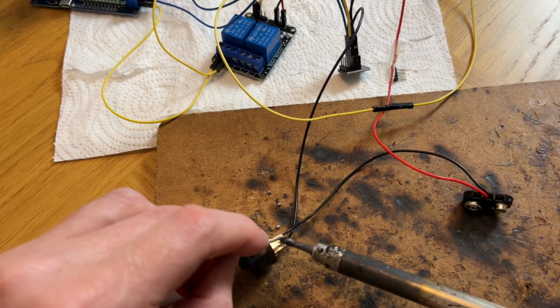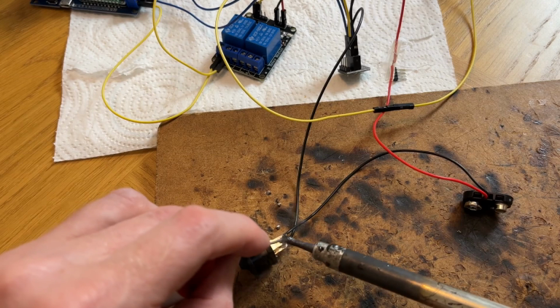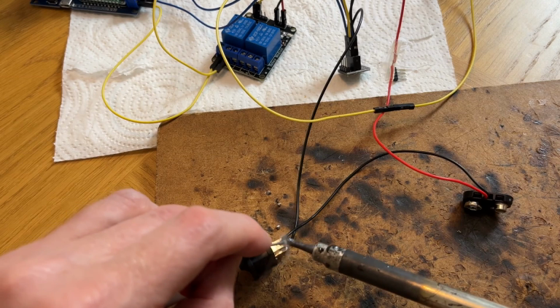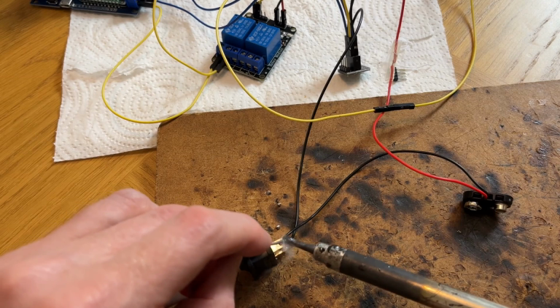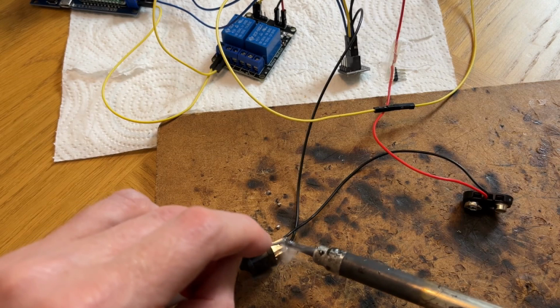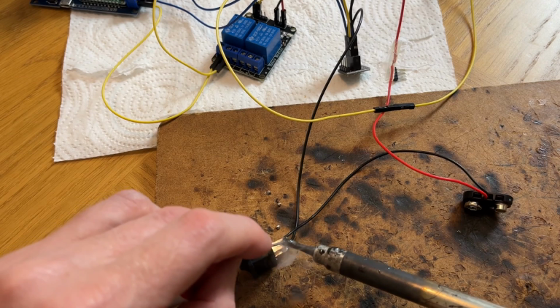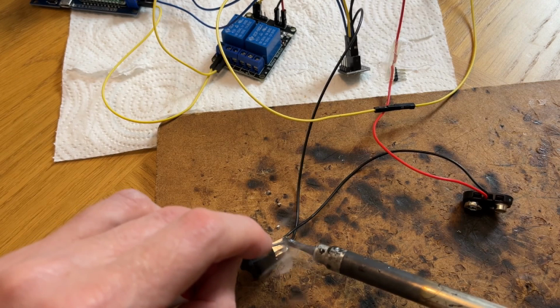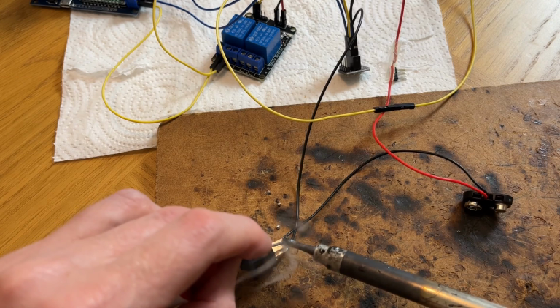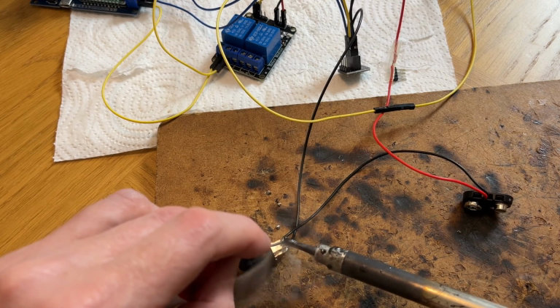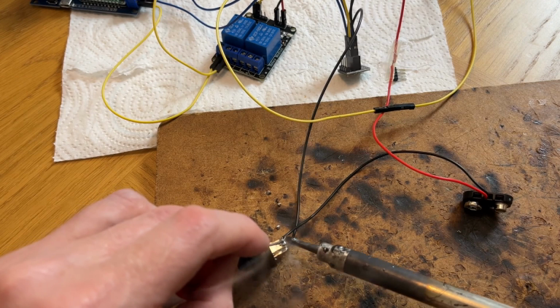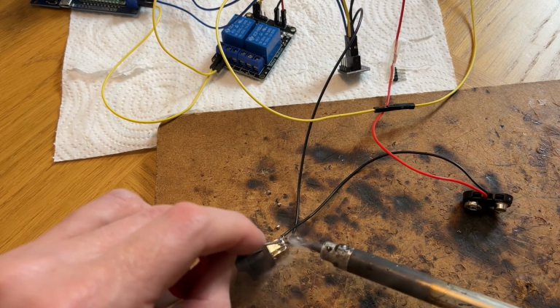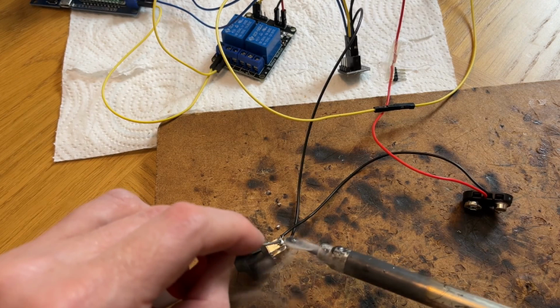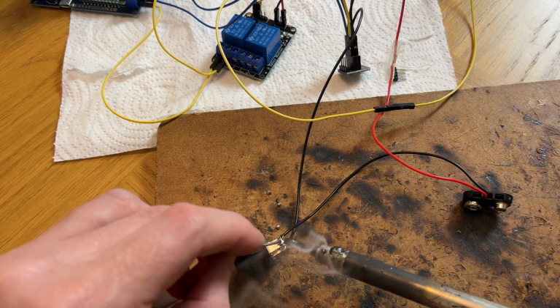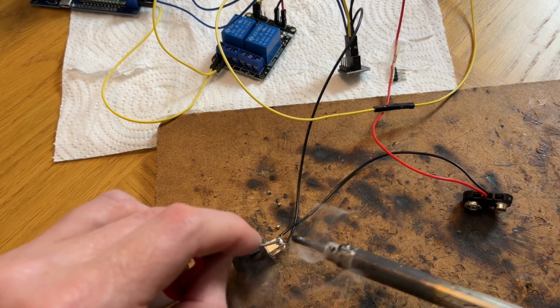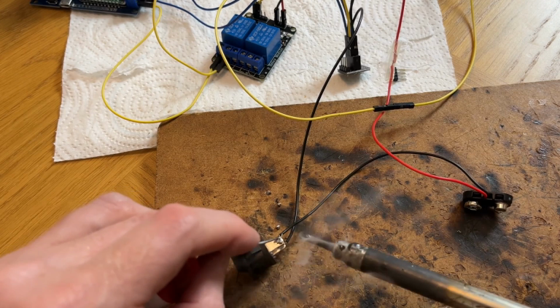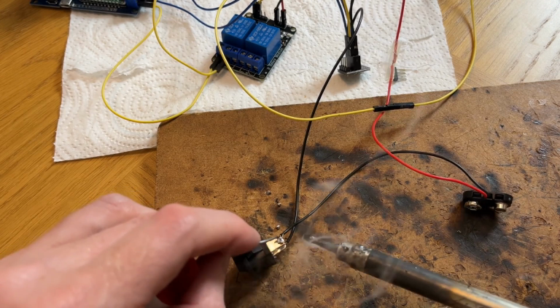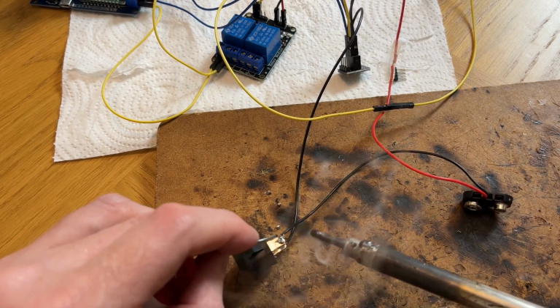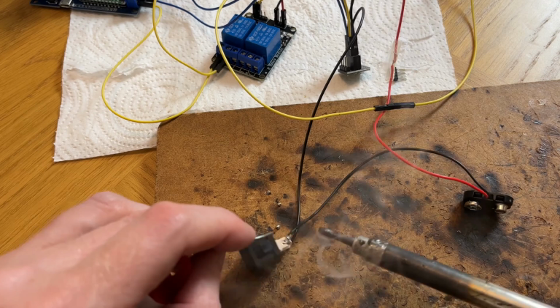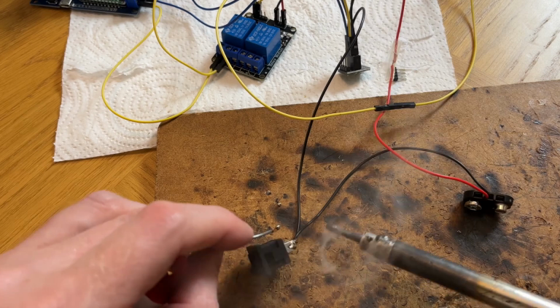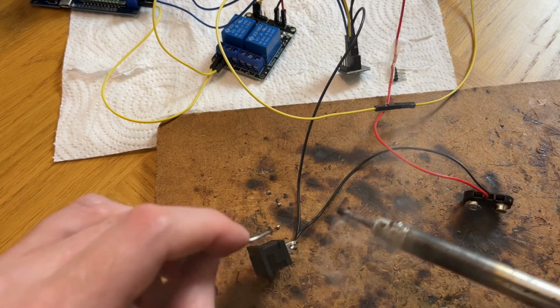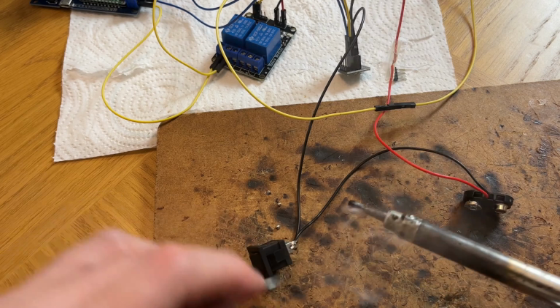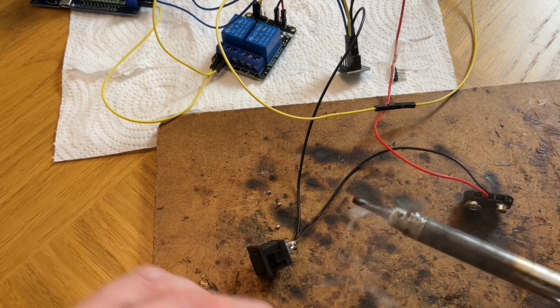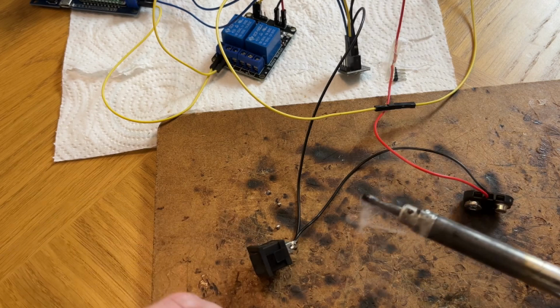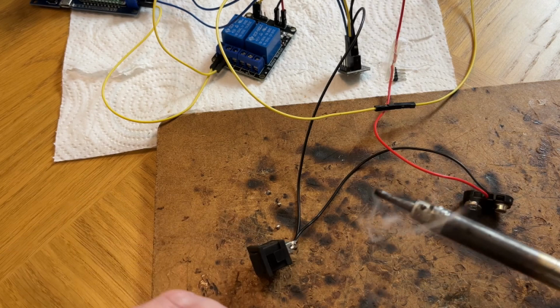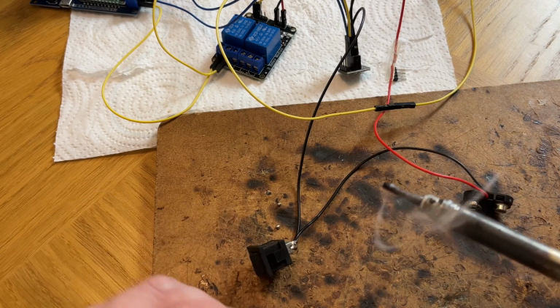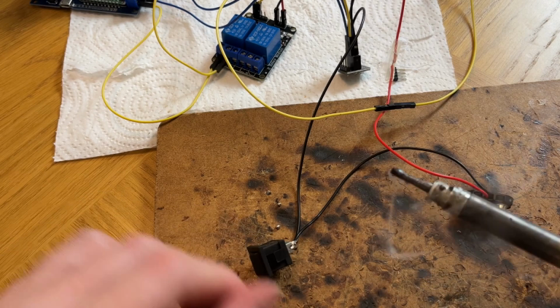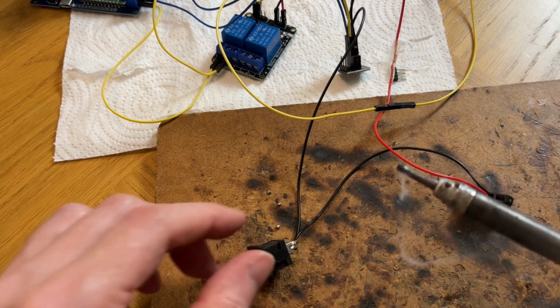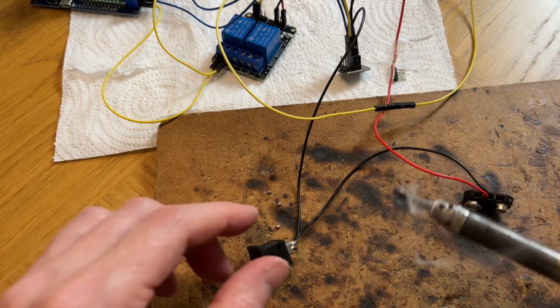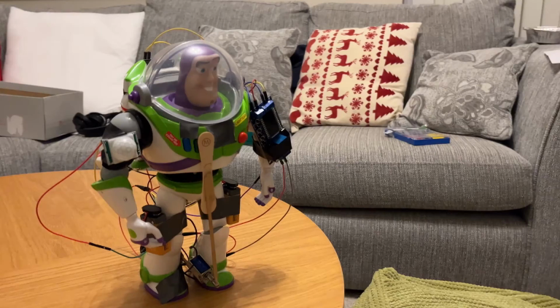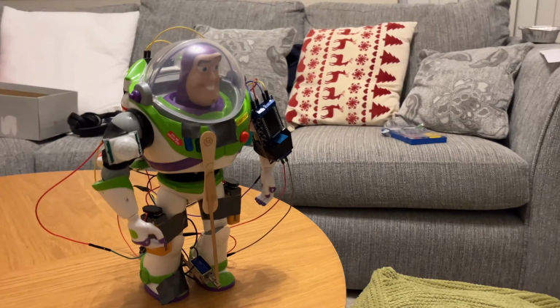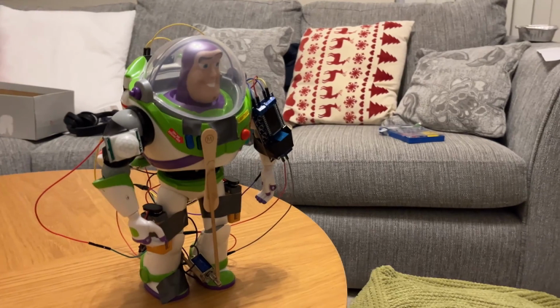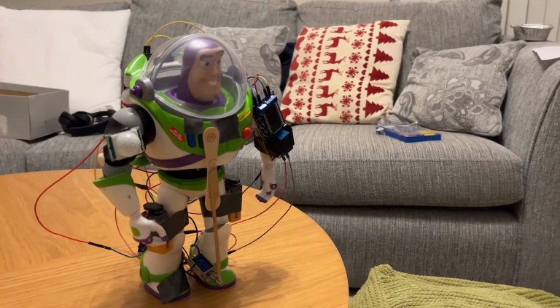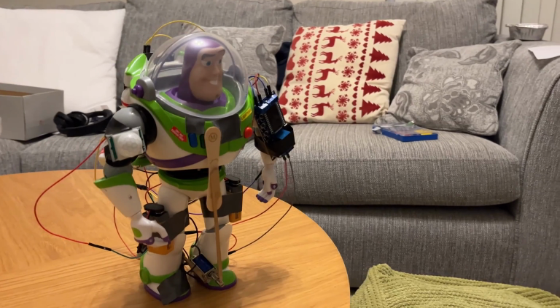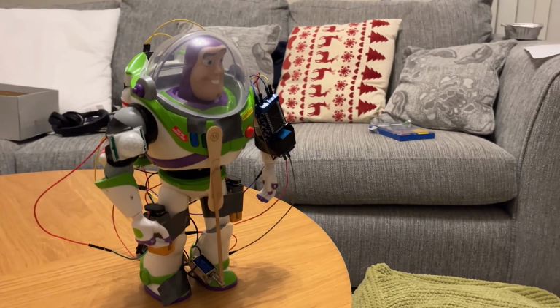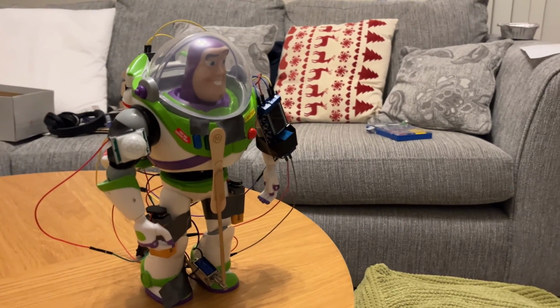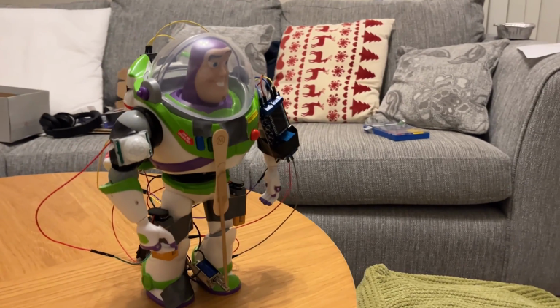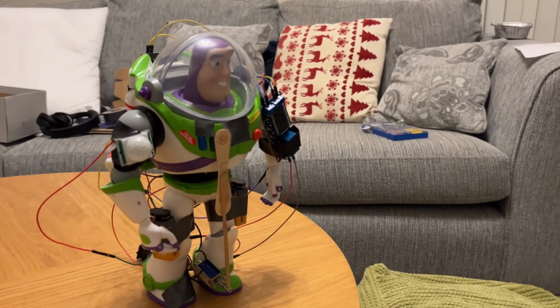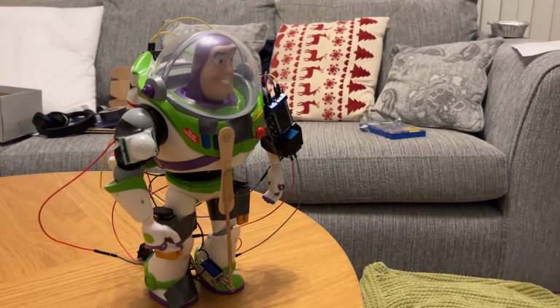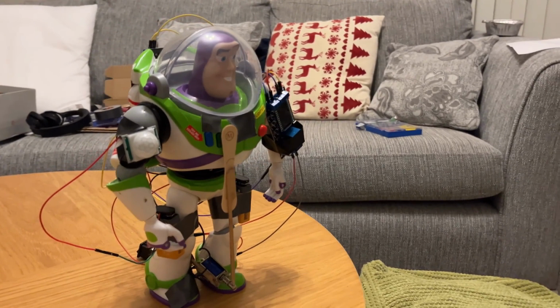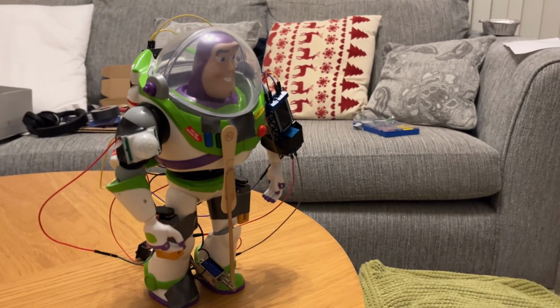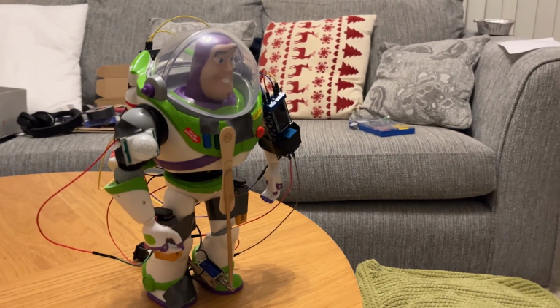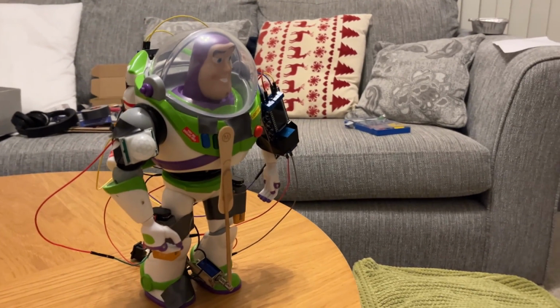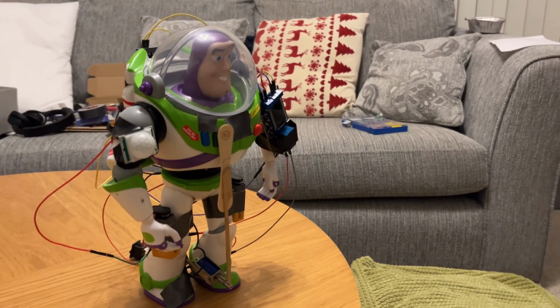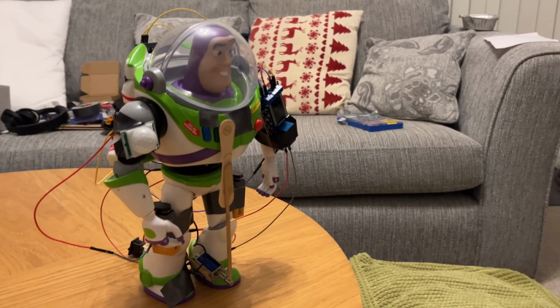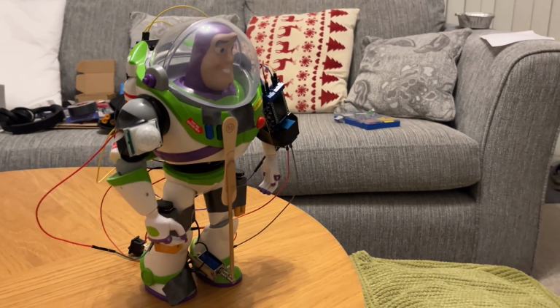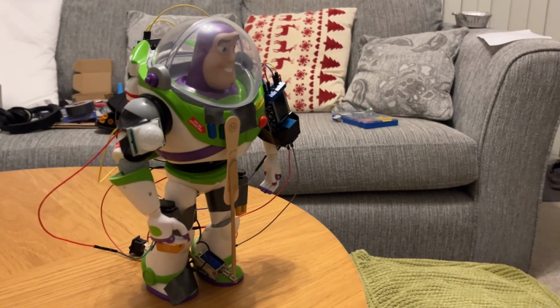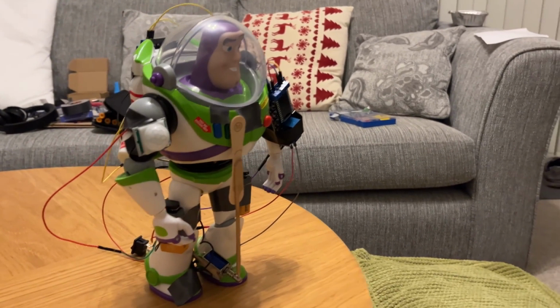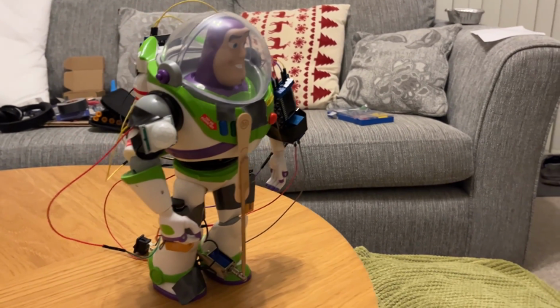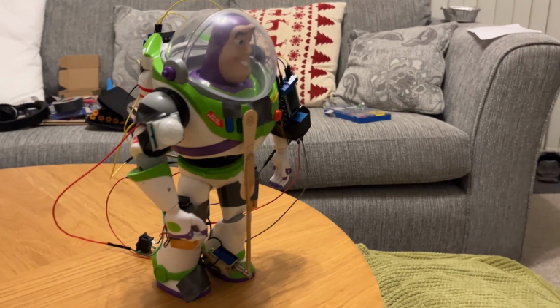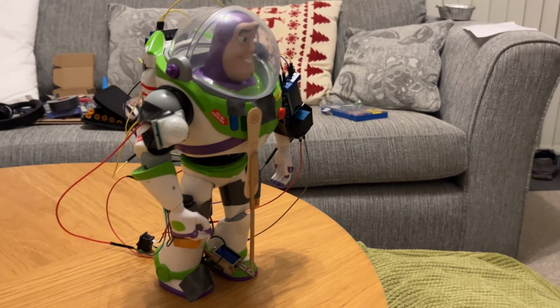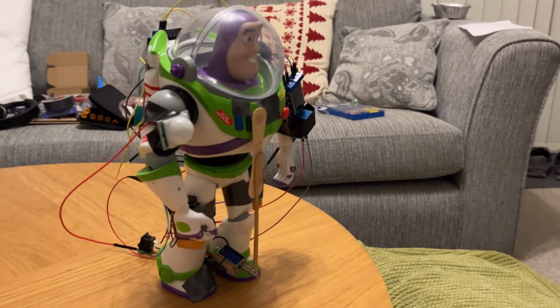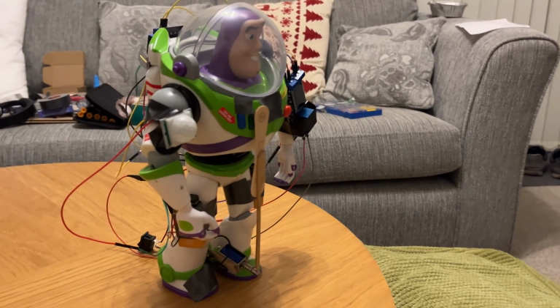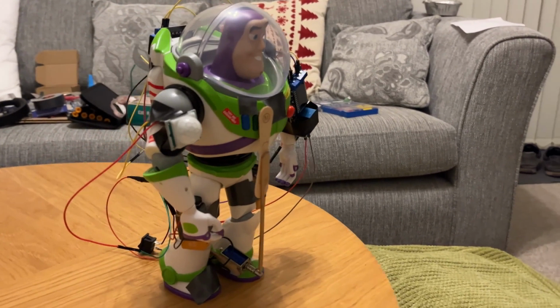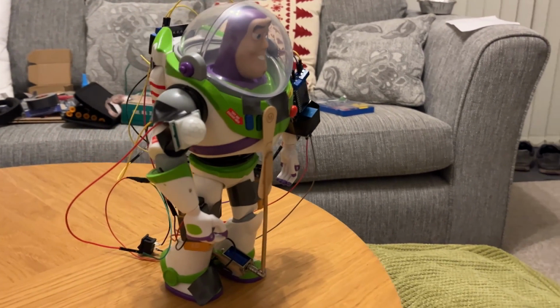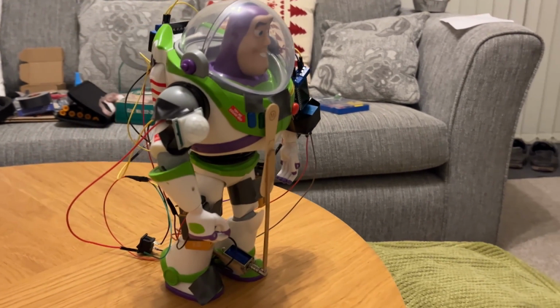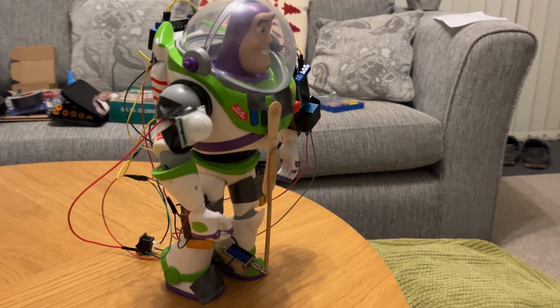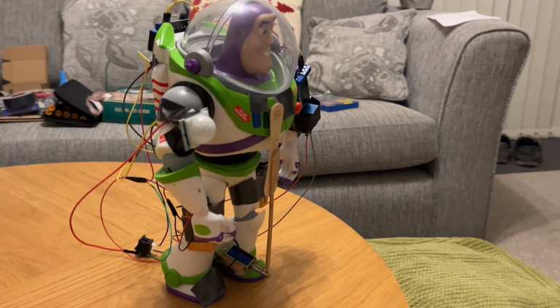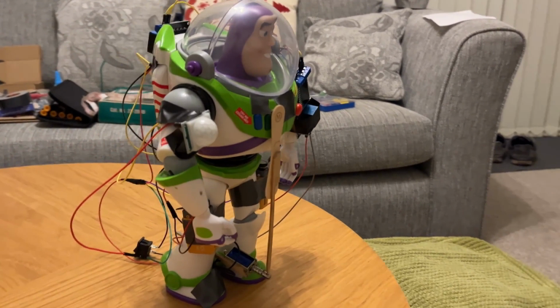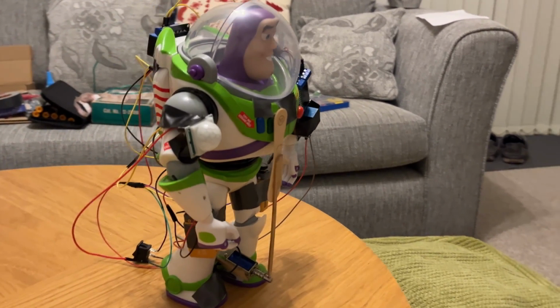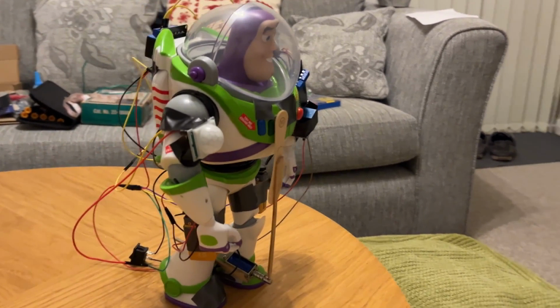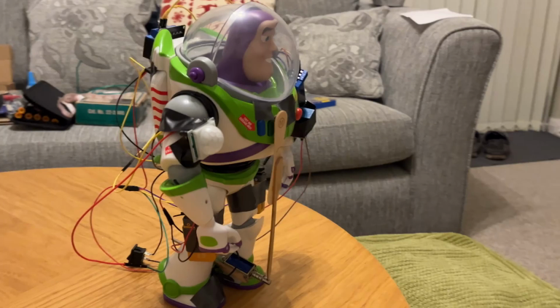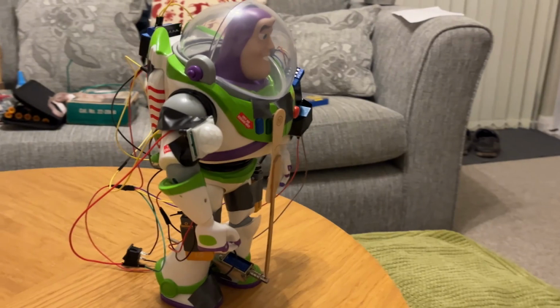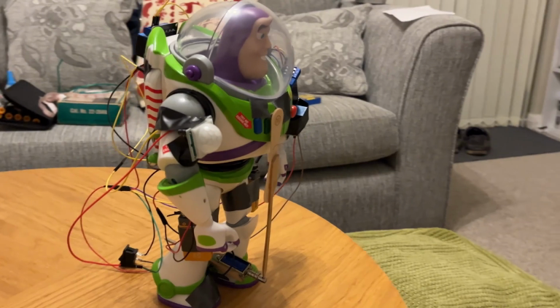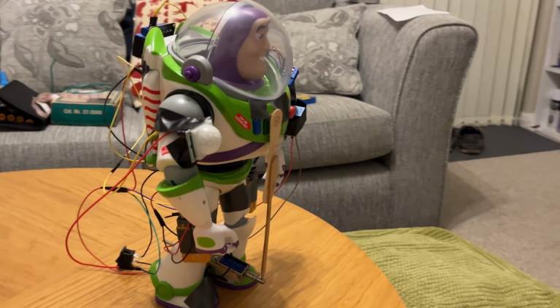After doing a bit of soldering, tidying up the wiring, and sticking everything onto Buzz, he was now complete and ready to test outside.